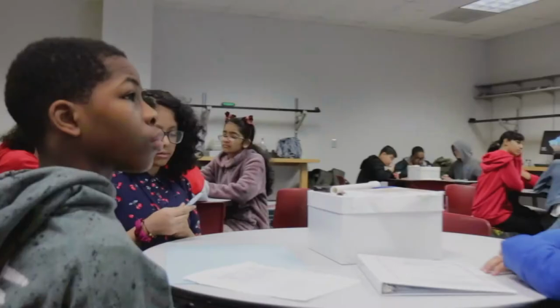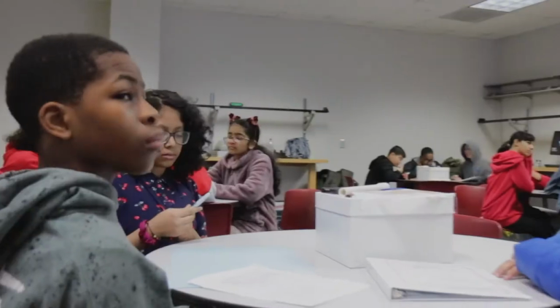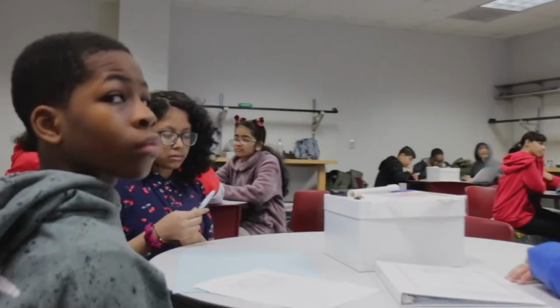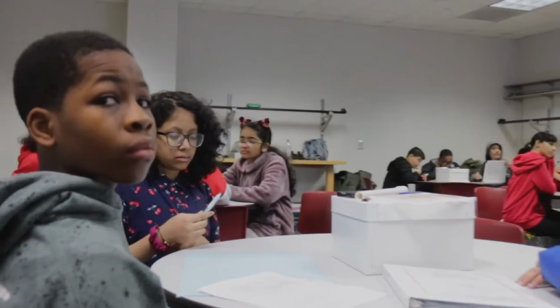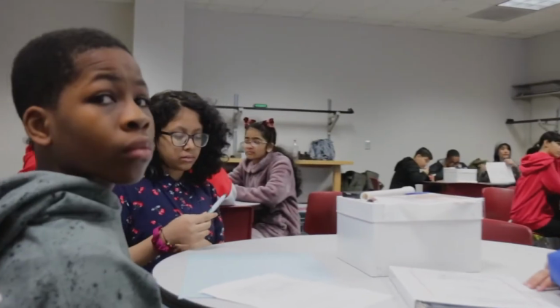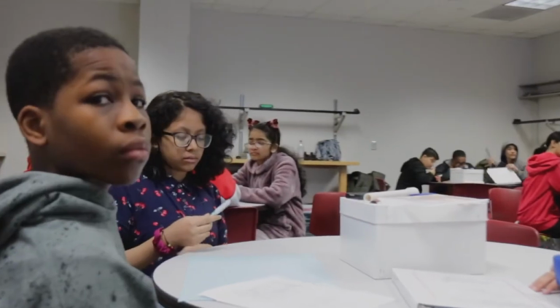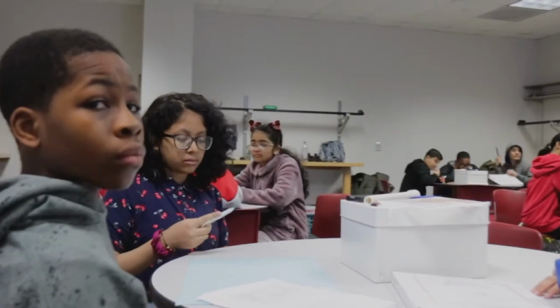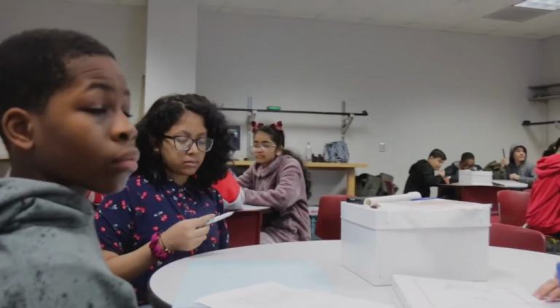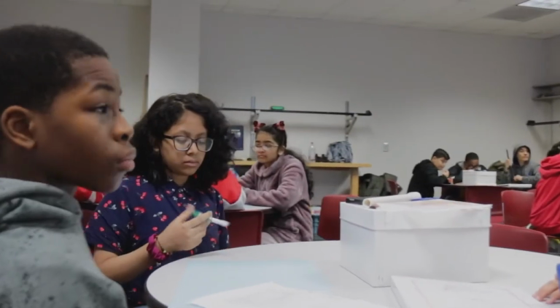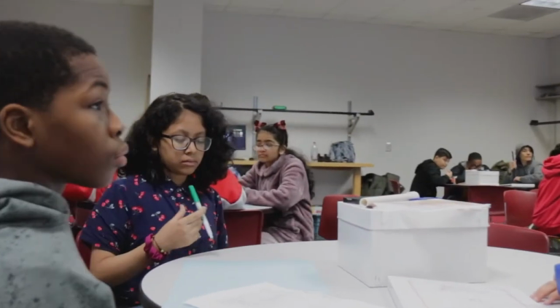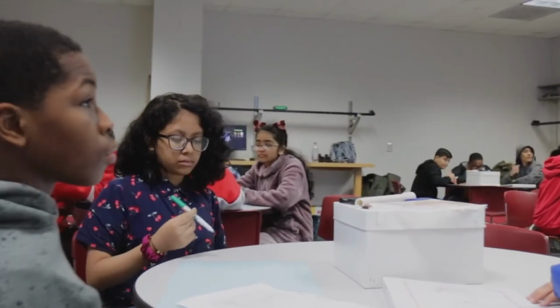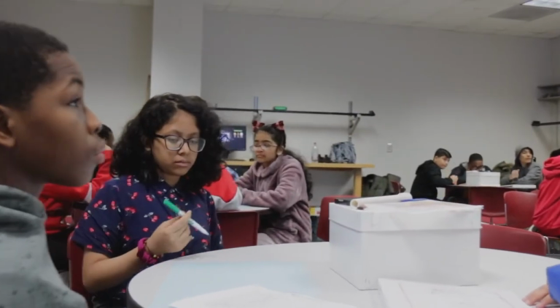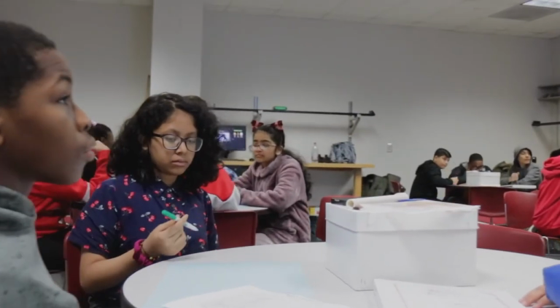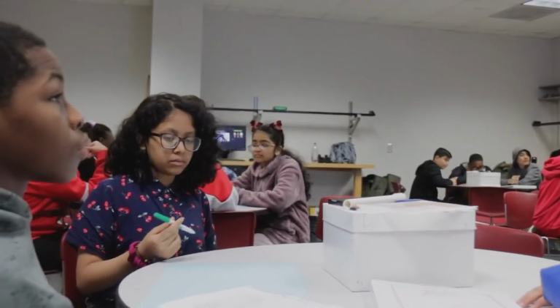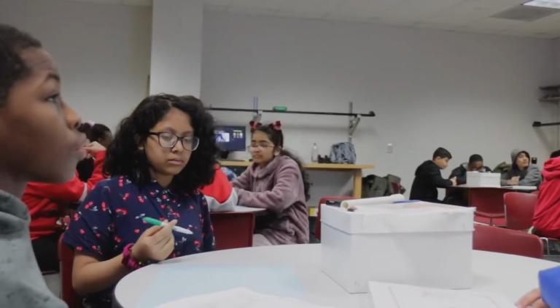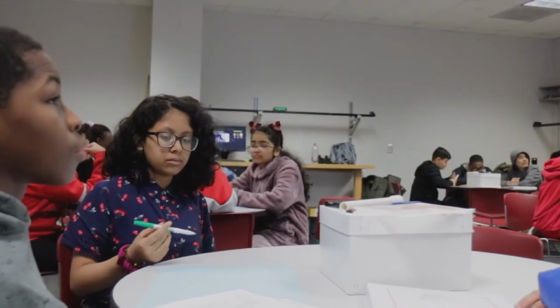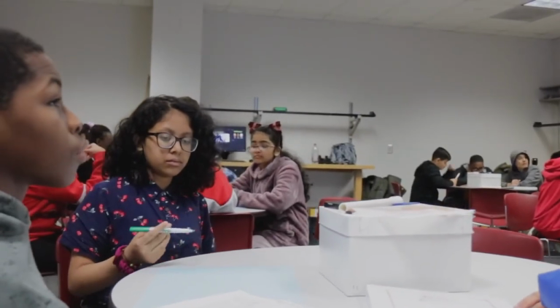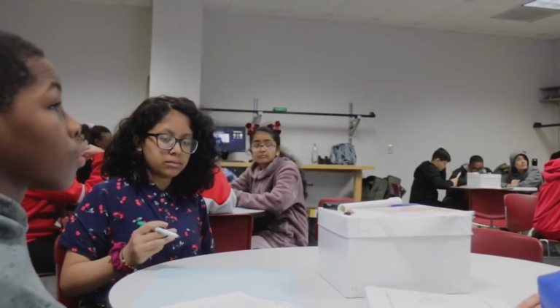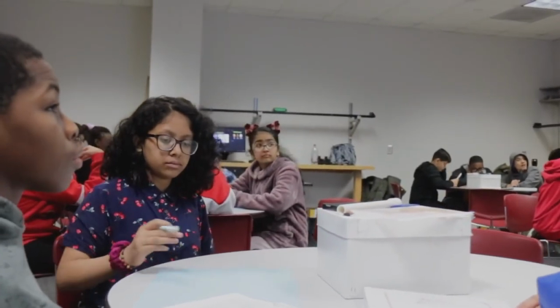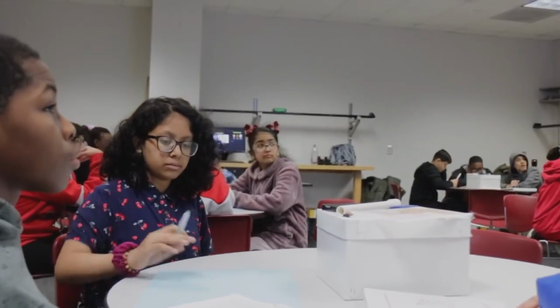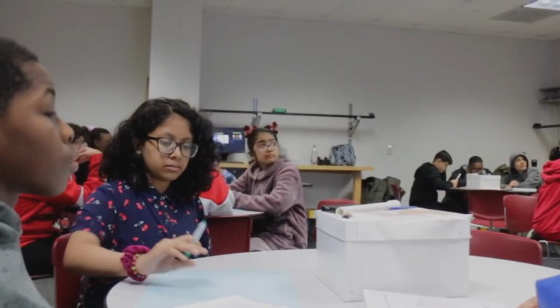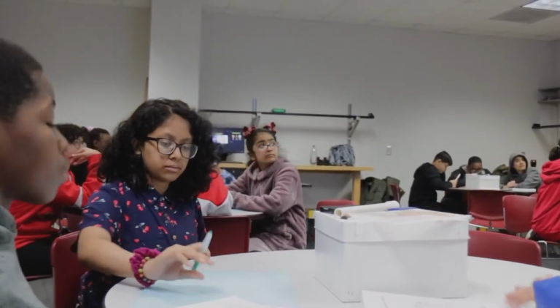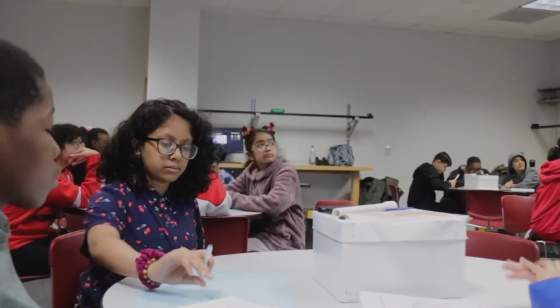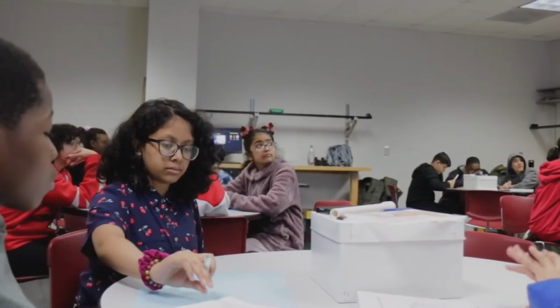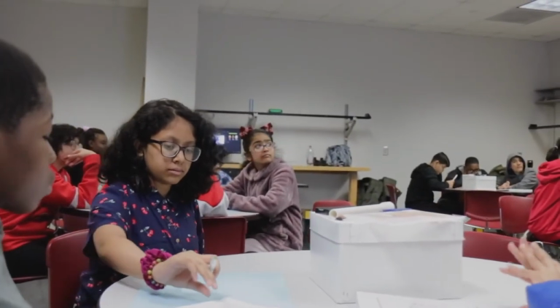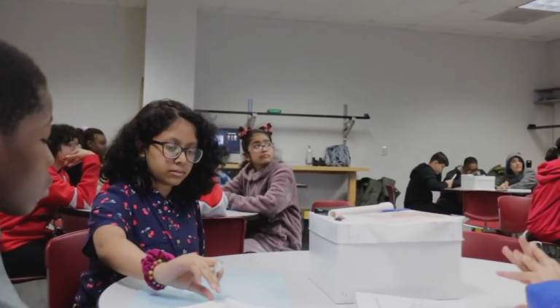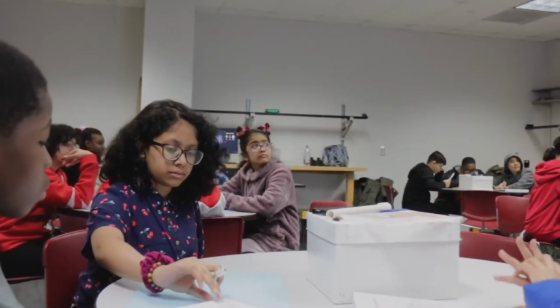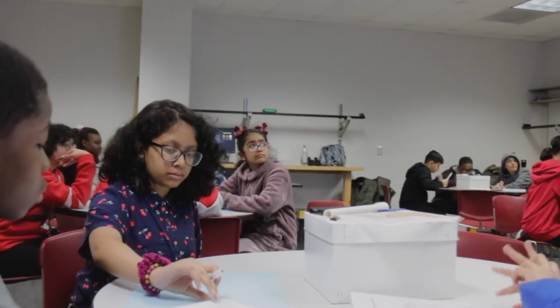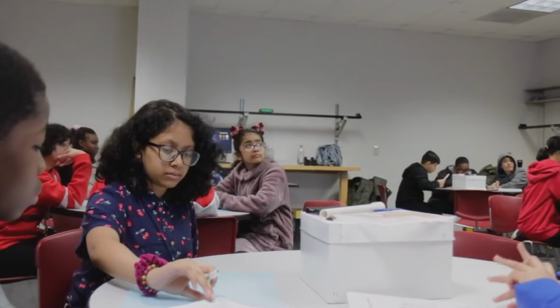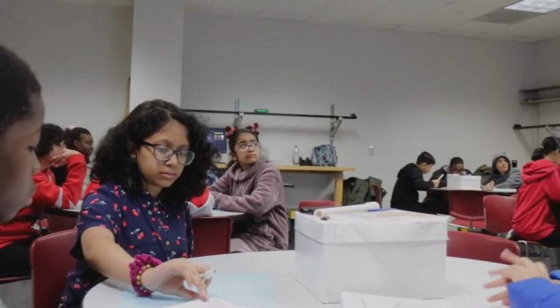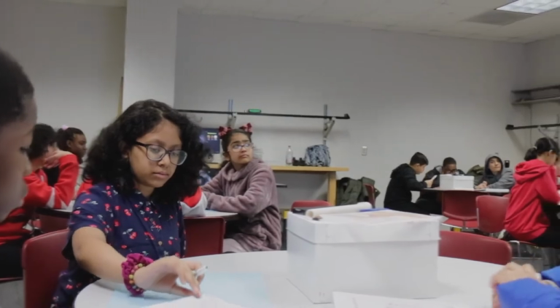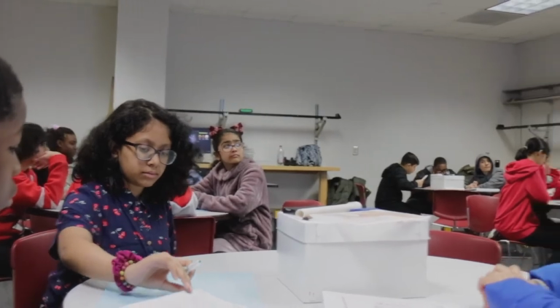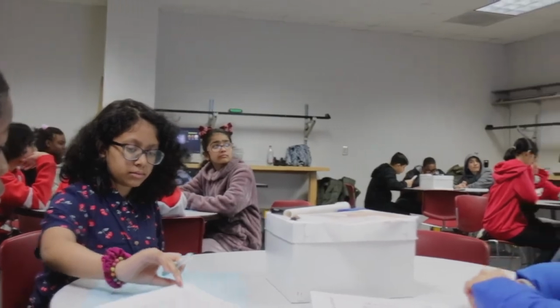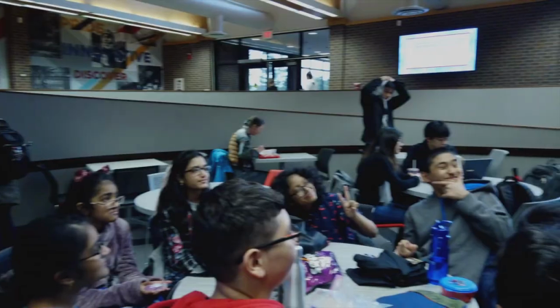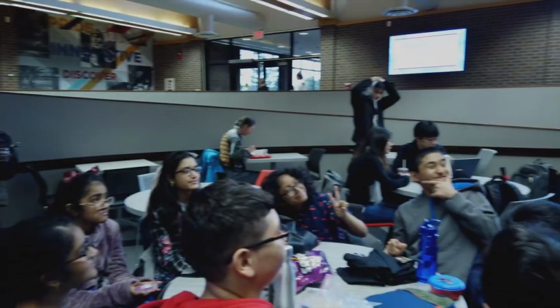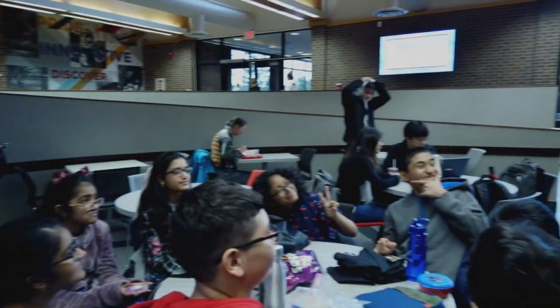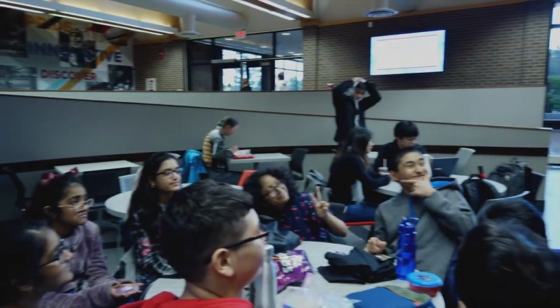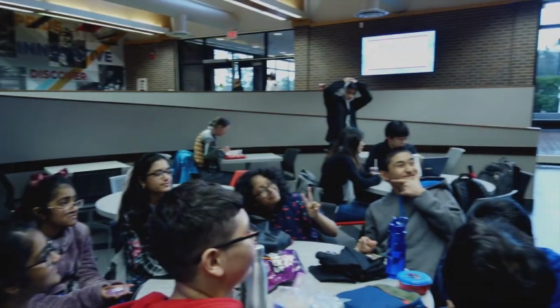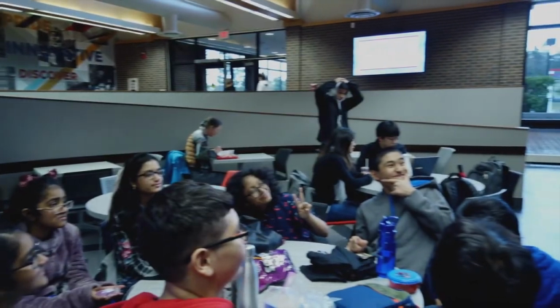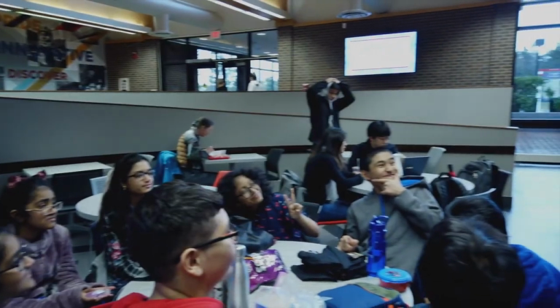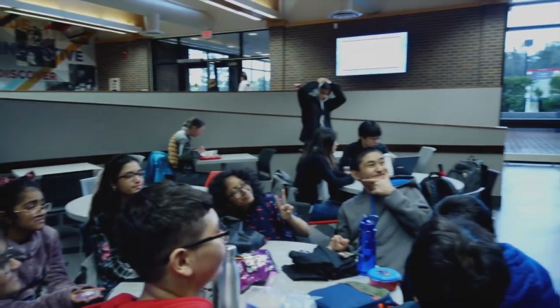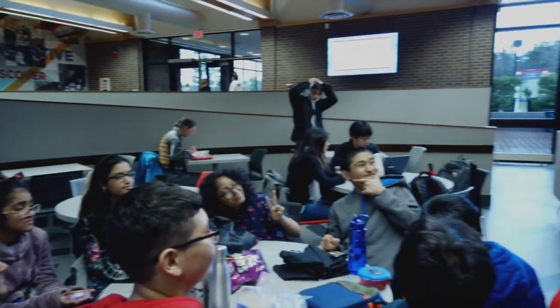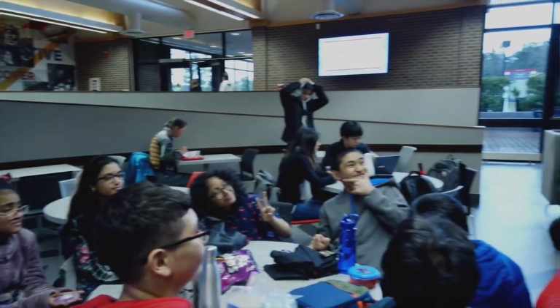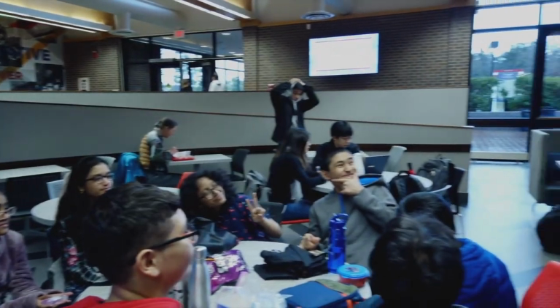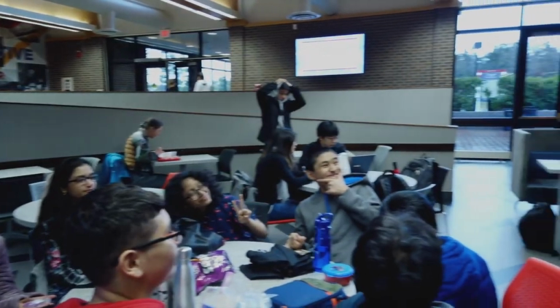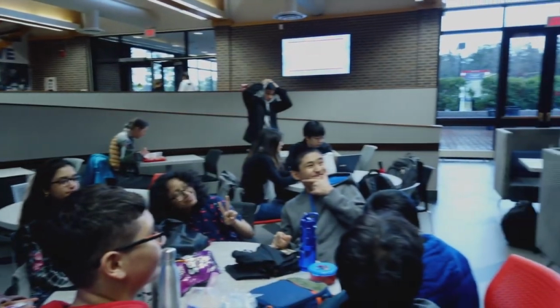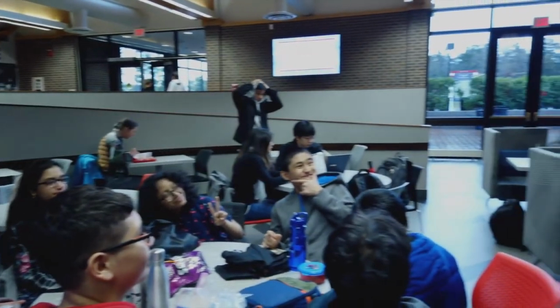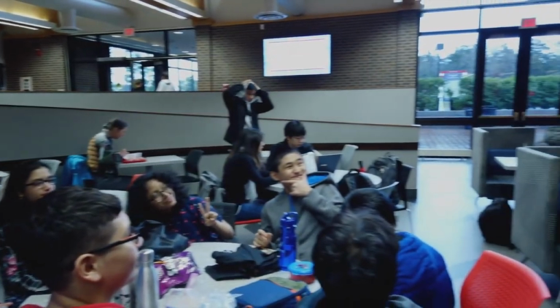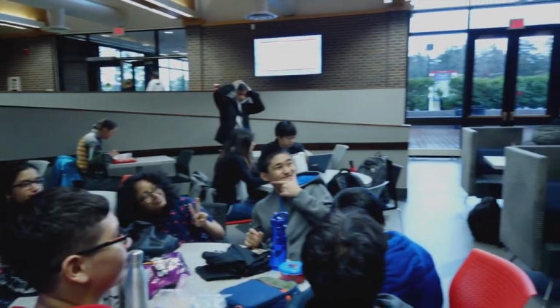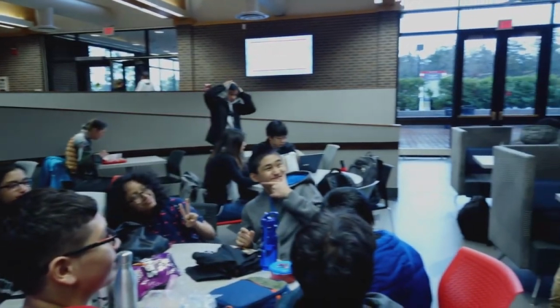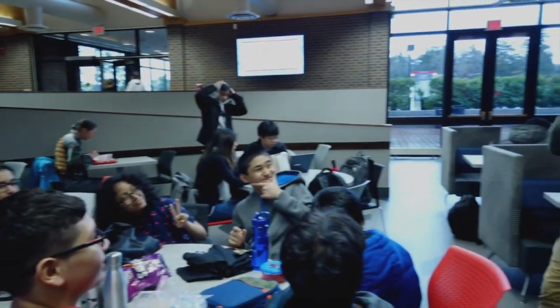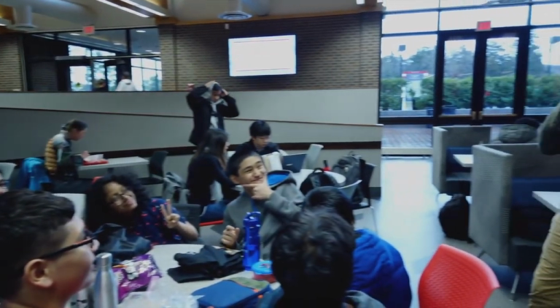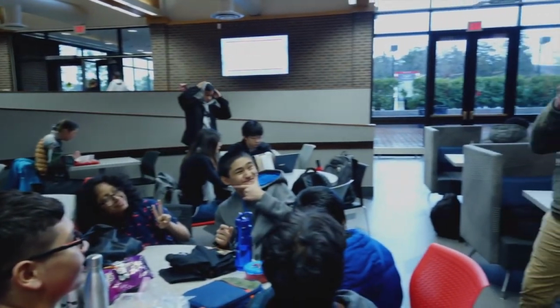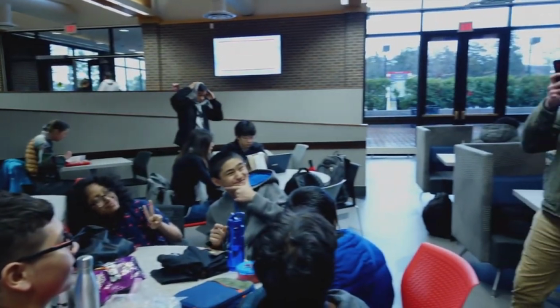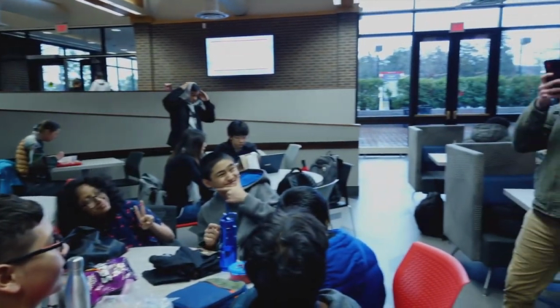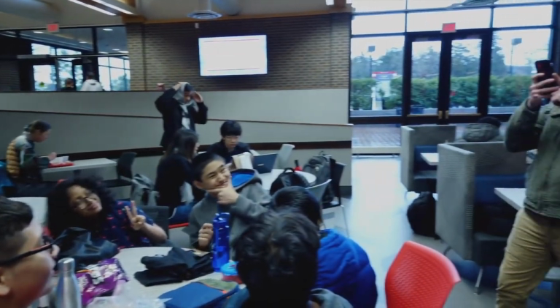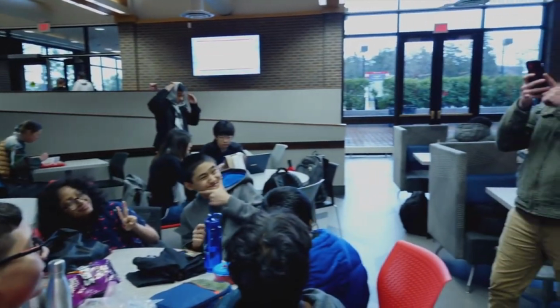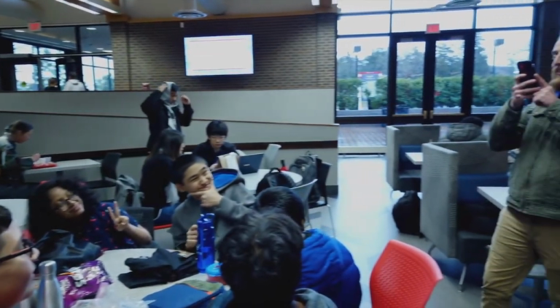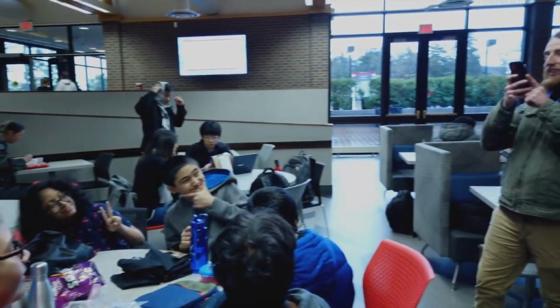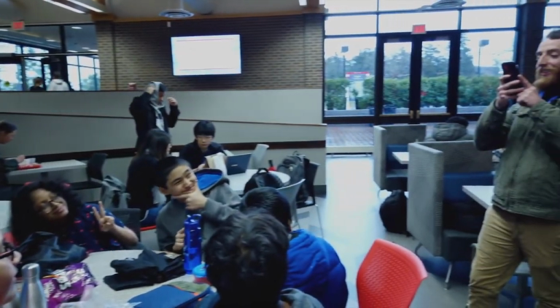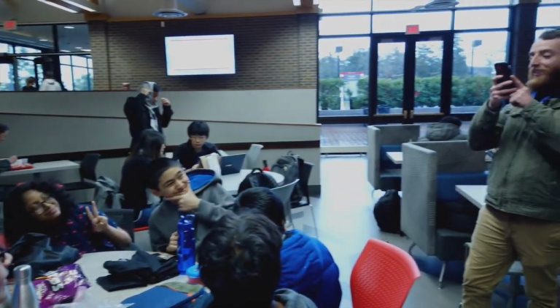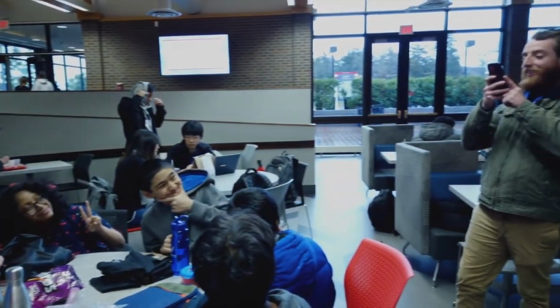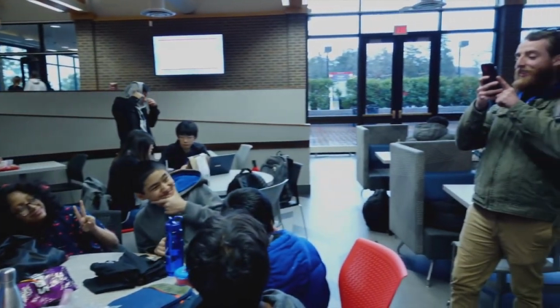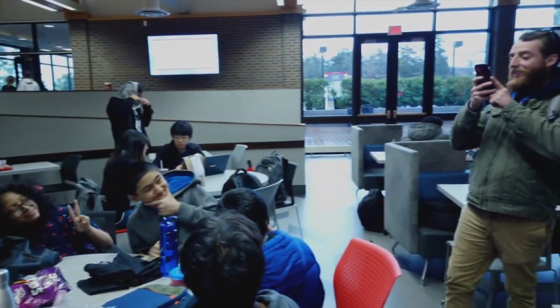I think it's important for us to know the options we have, and more importantly, what is college and what does it entail.